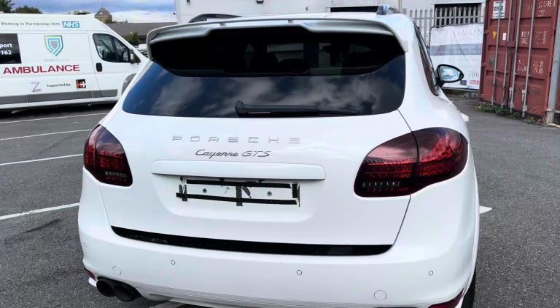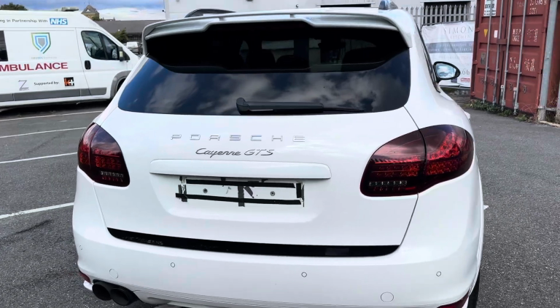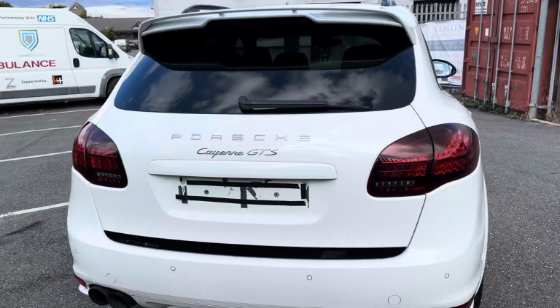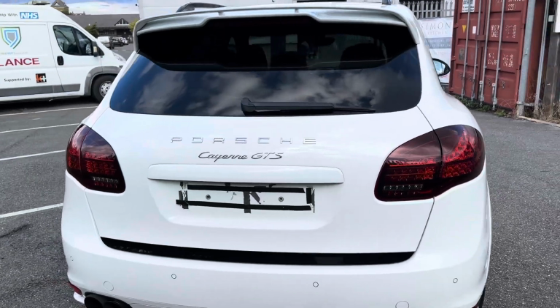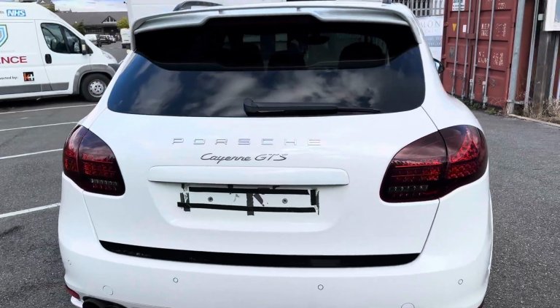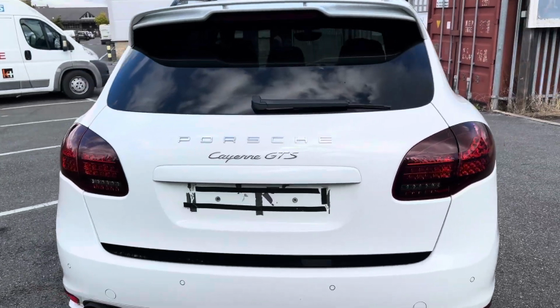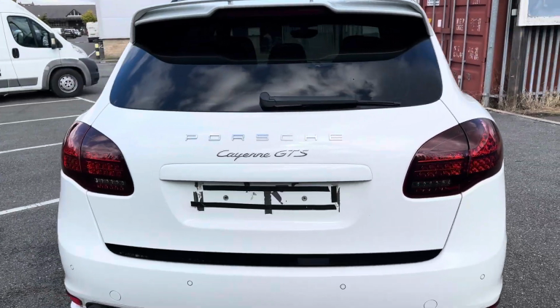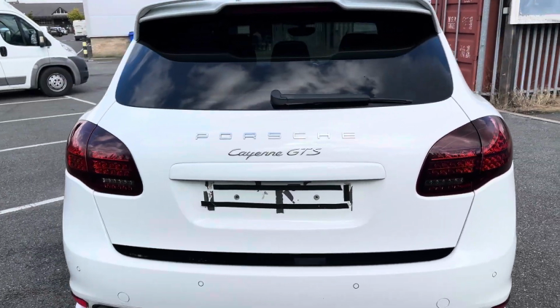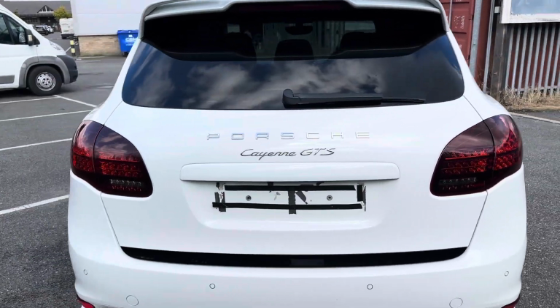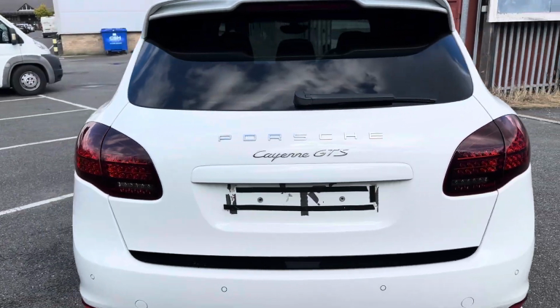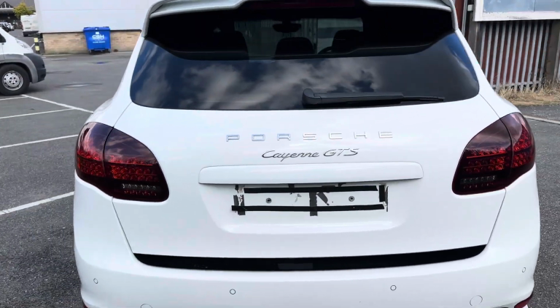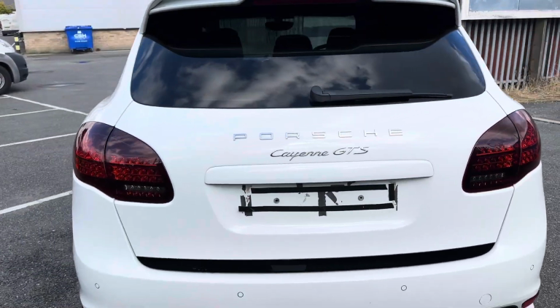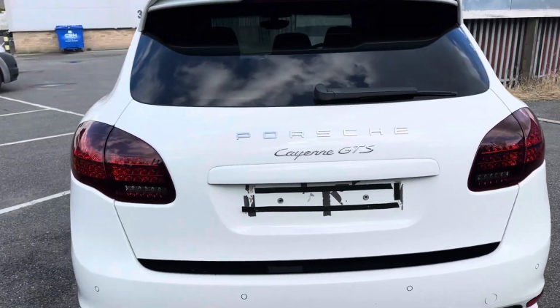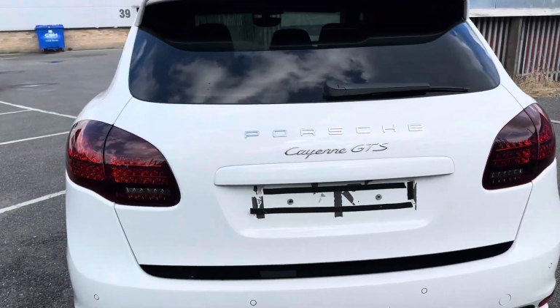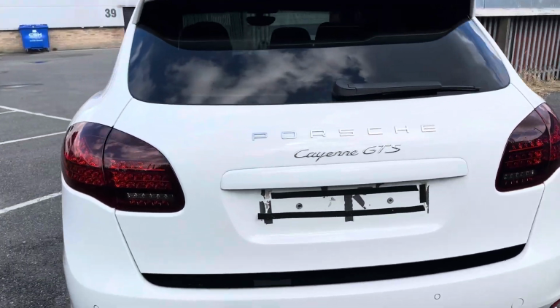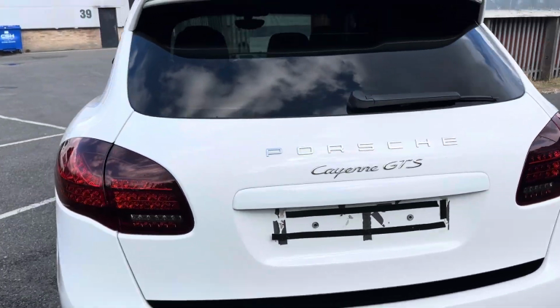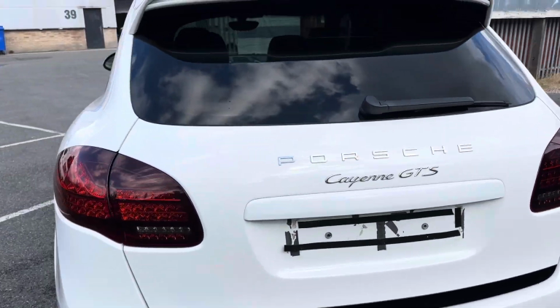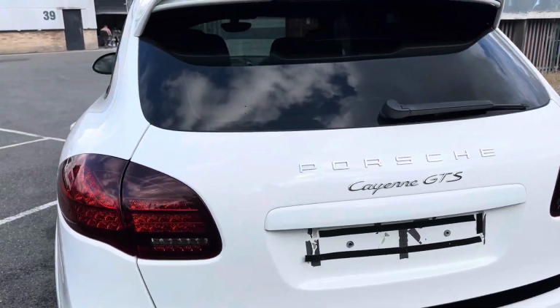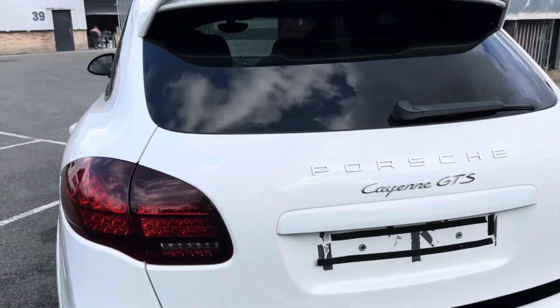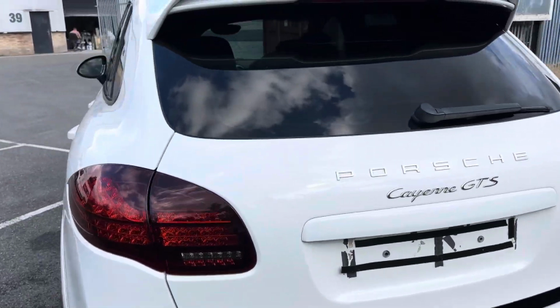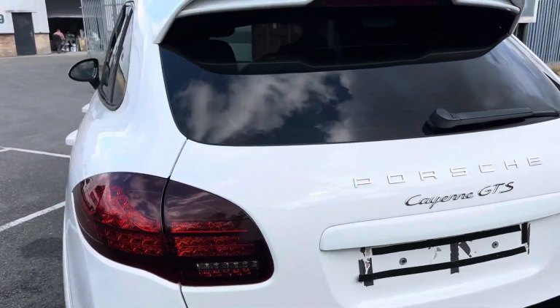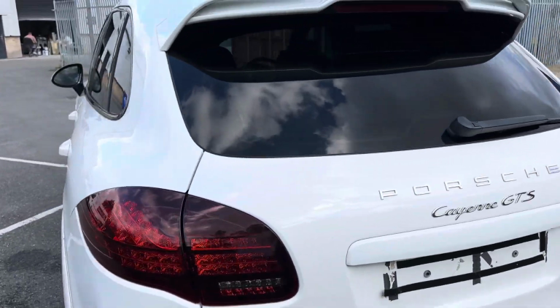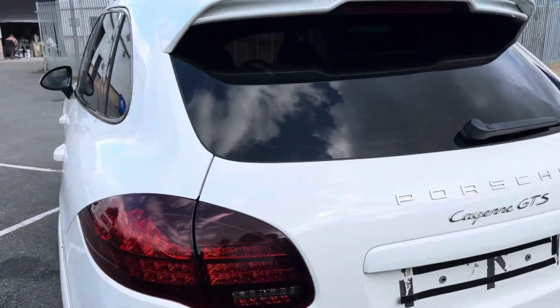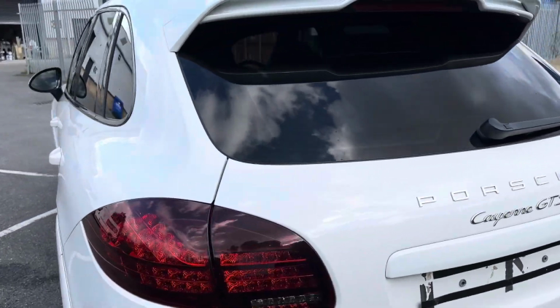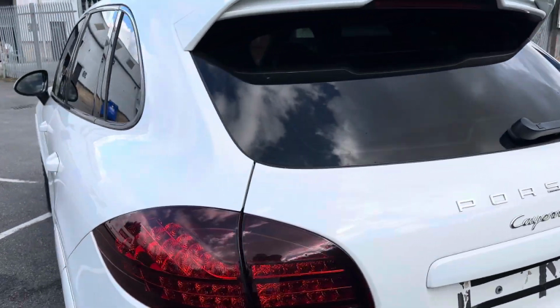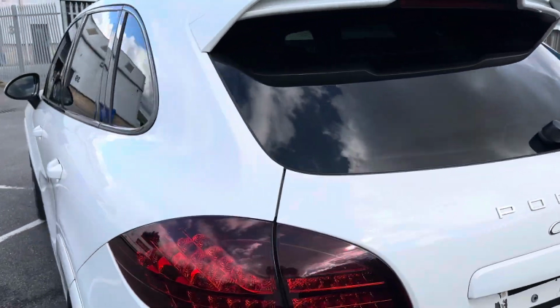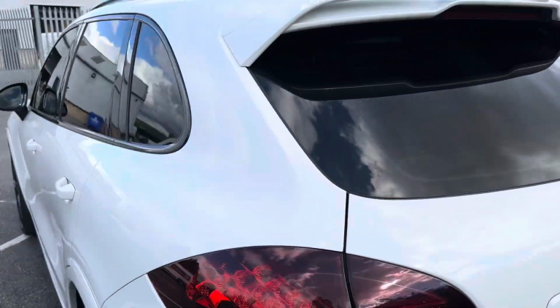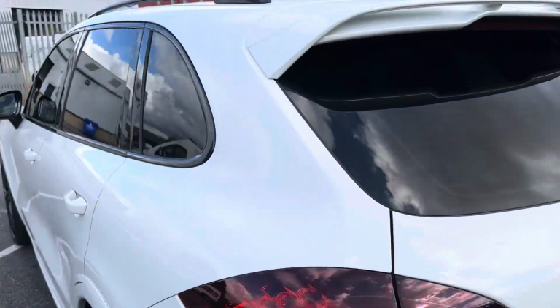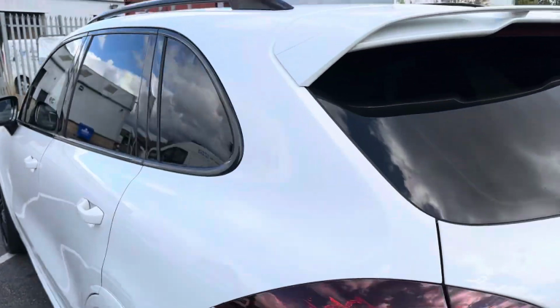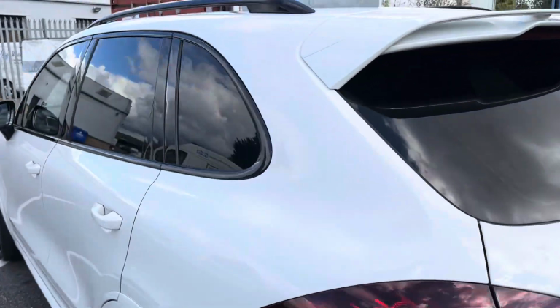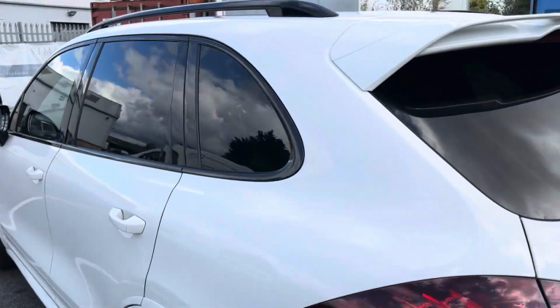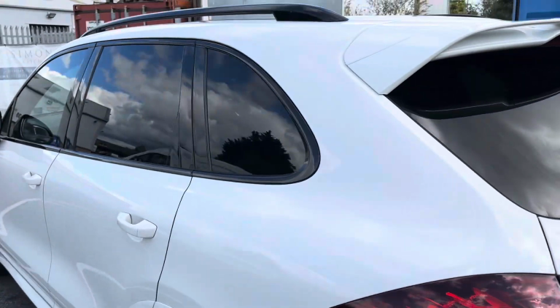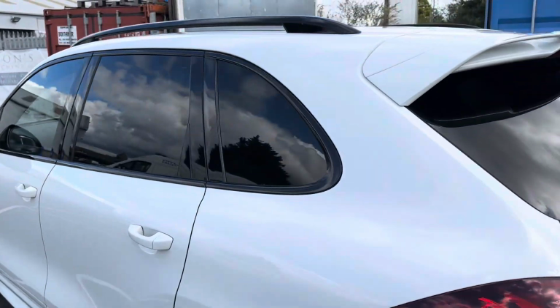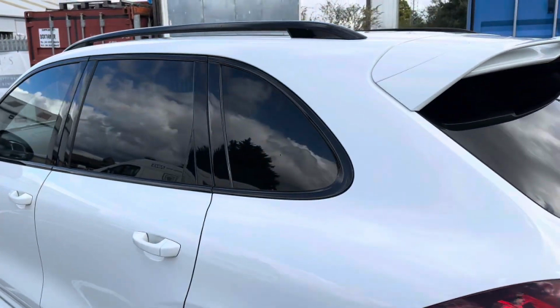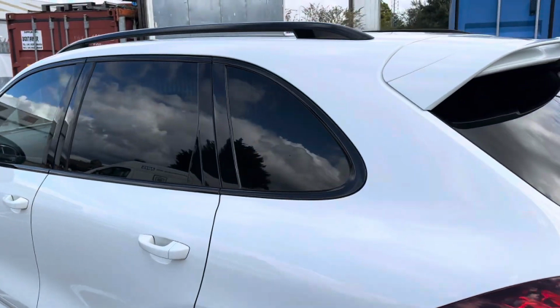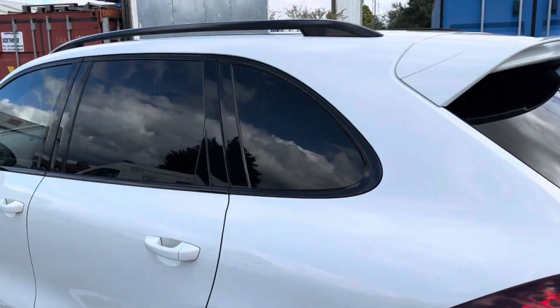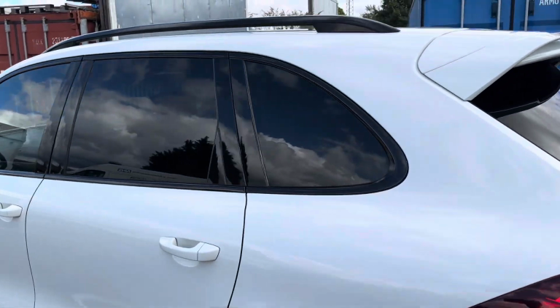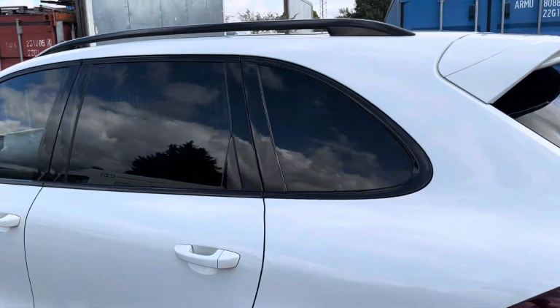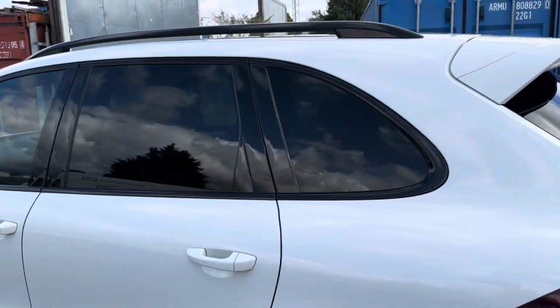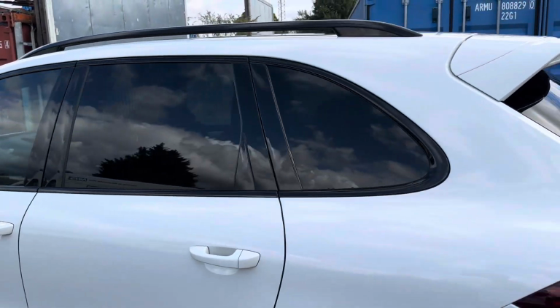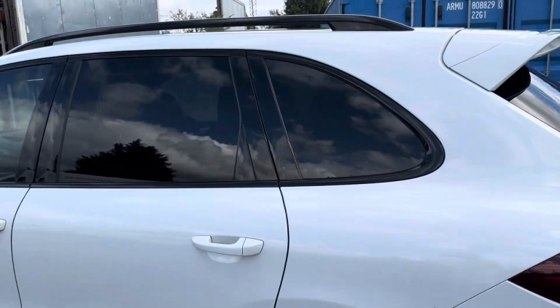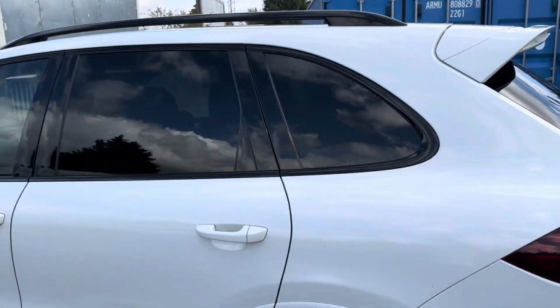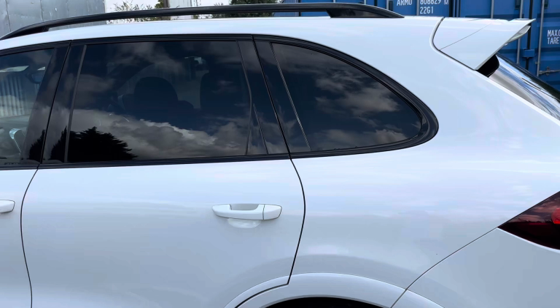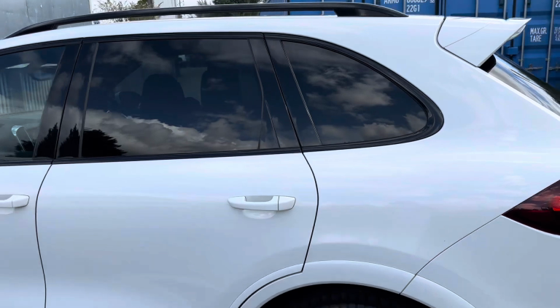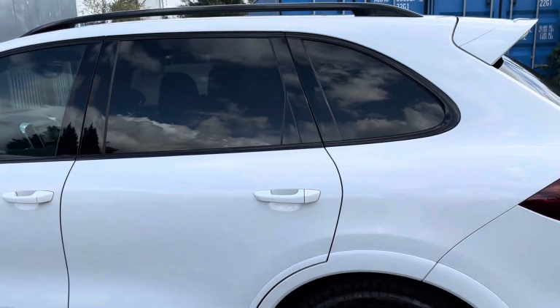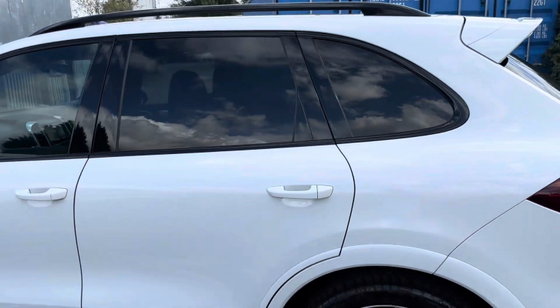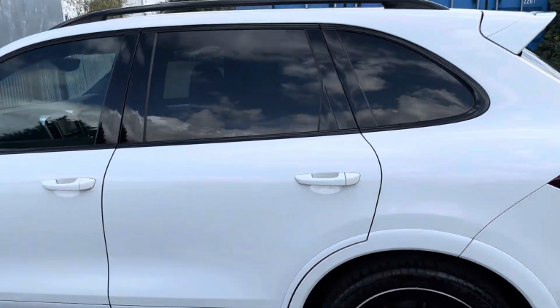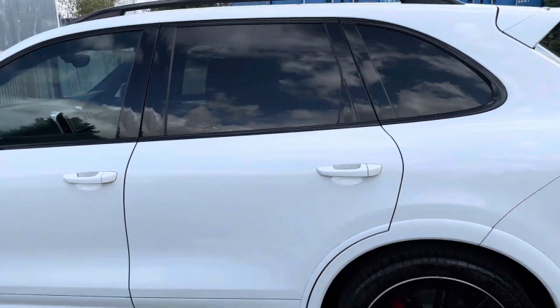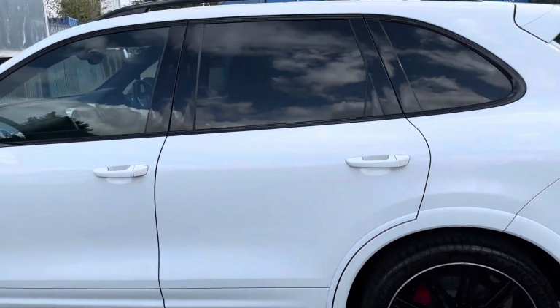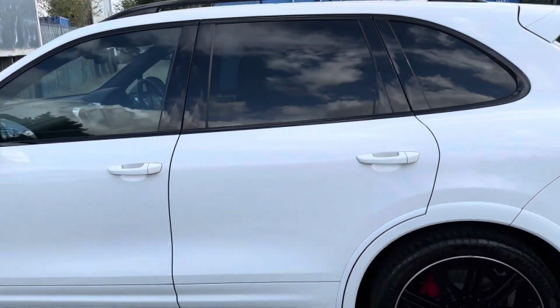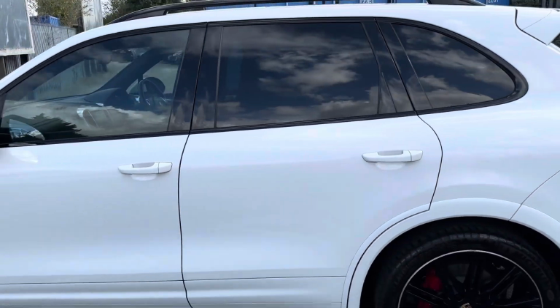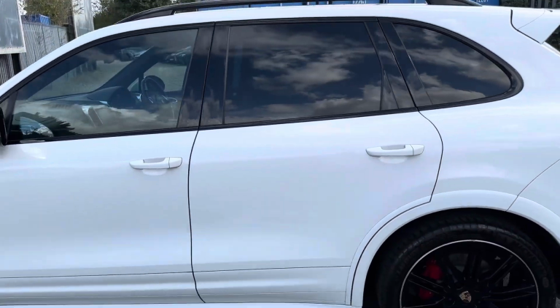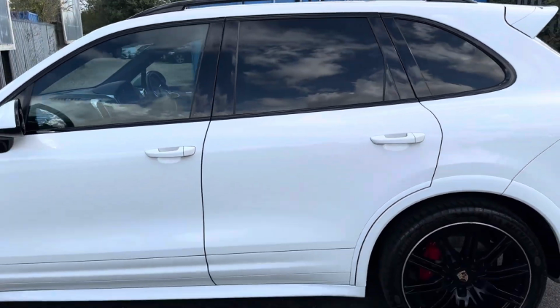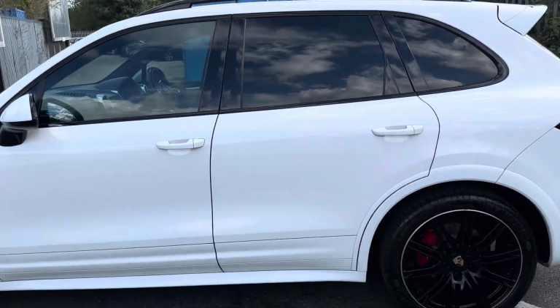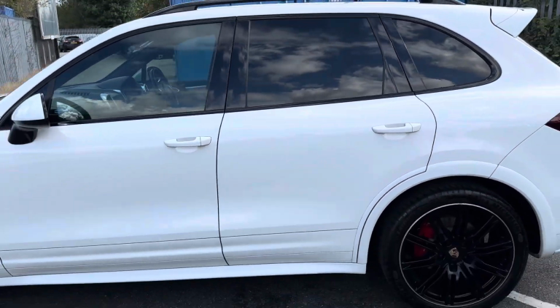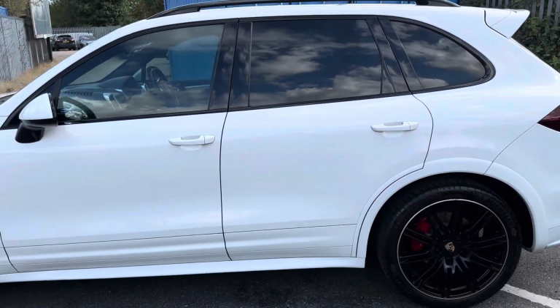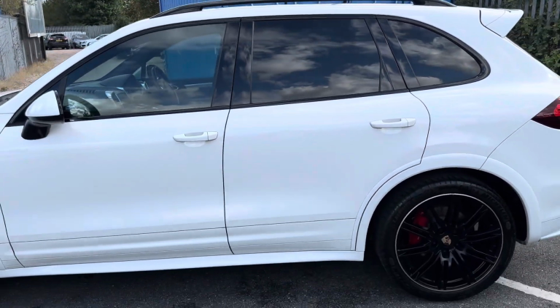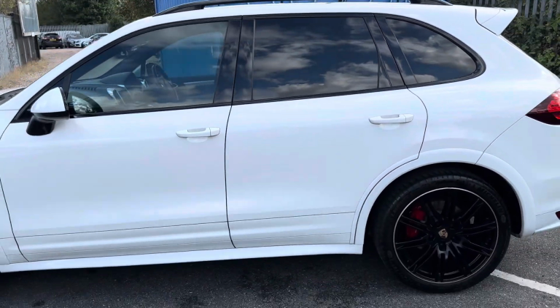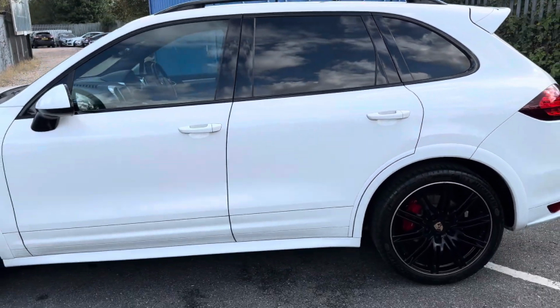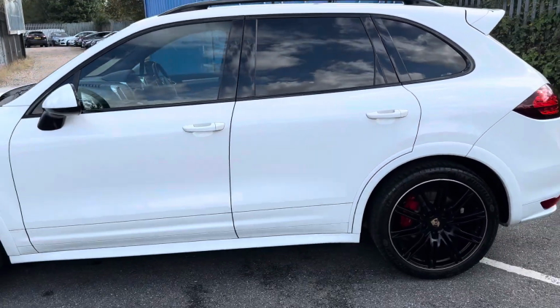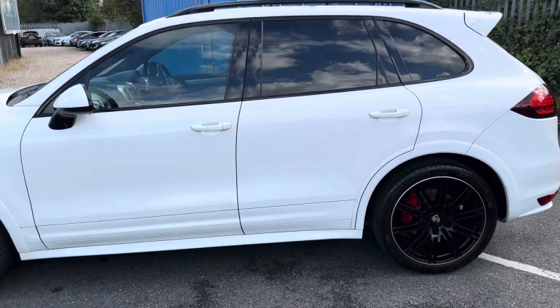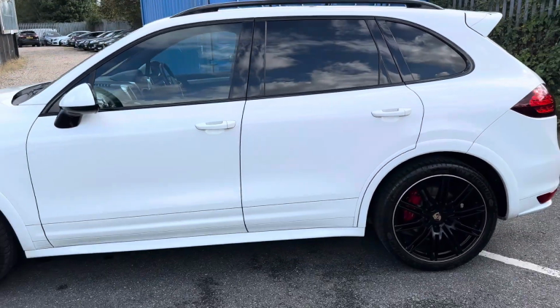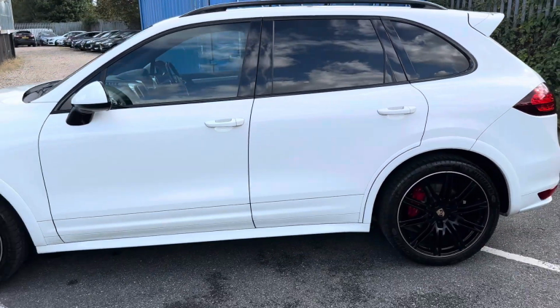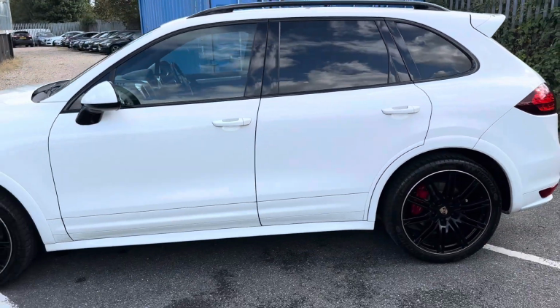We've got another plate on the way — I just took that plate off because it did look a bit messy — so we've got a nice new set of plates going to be fitted to the car.